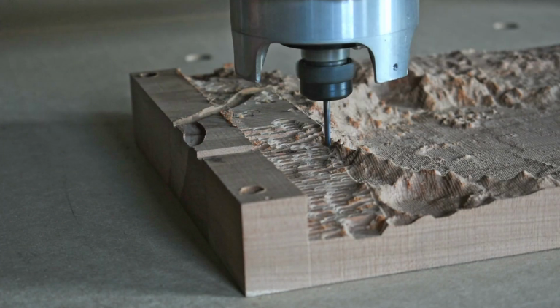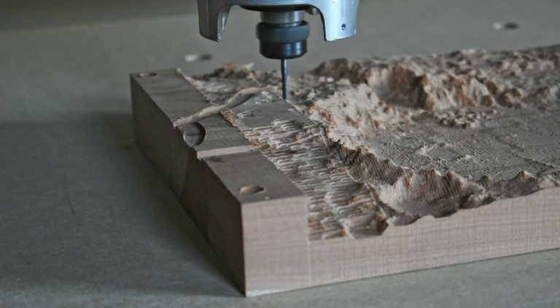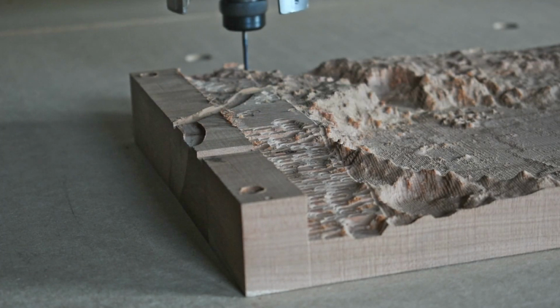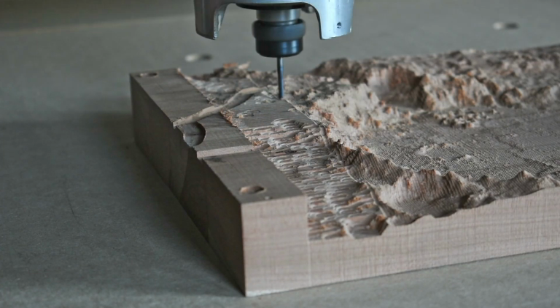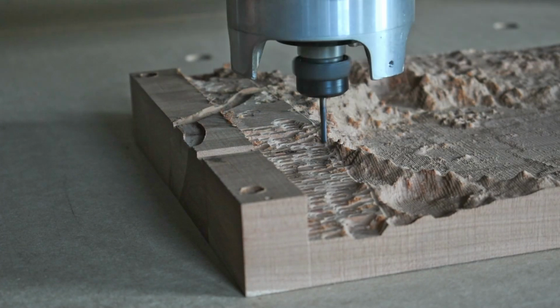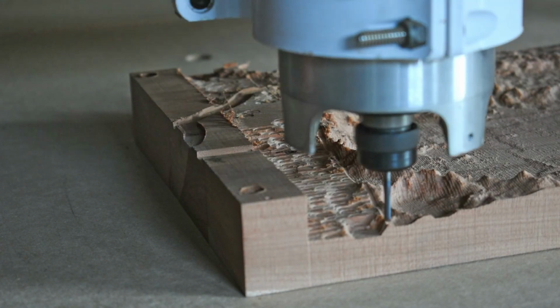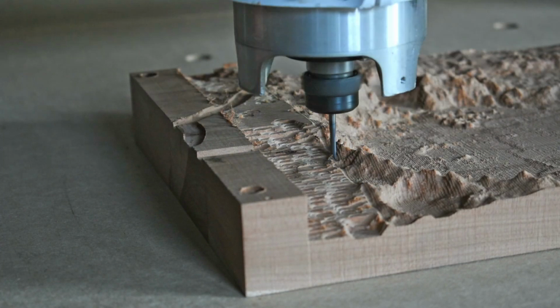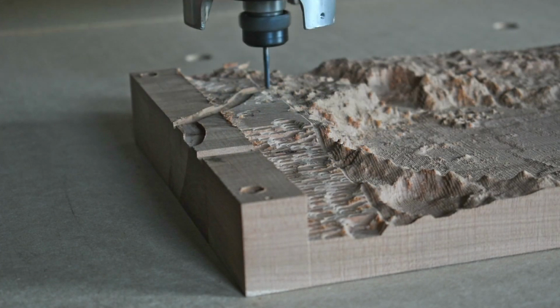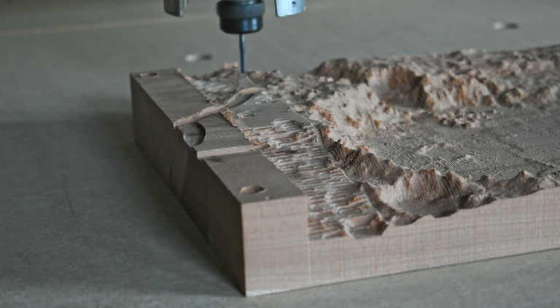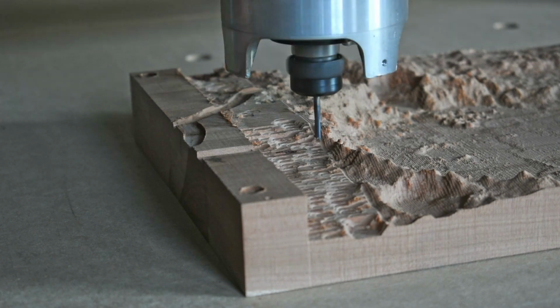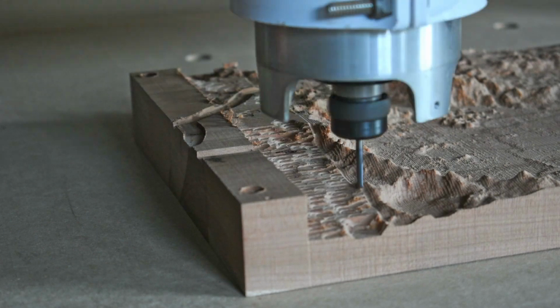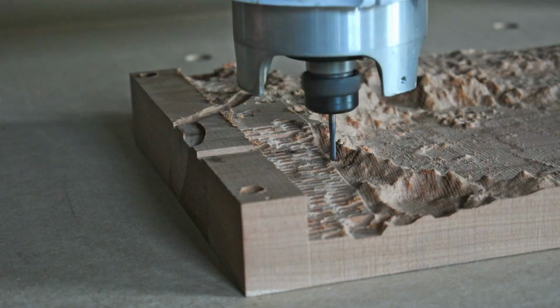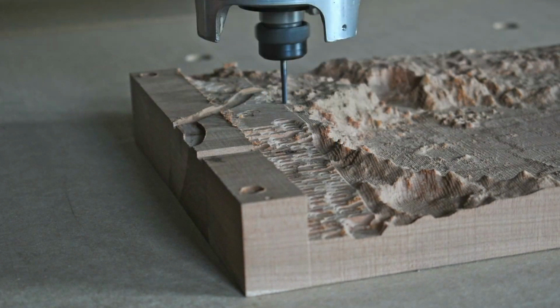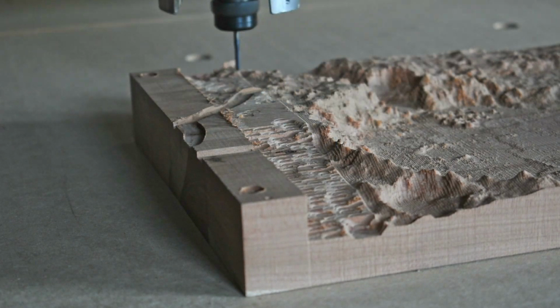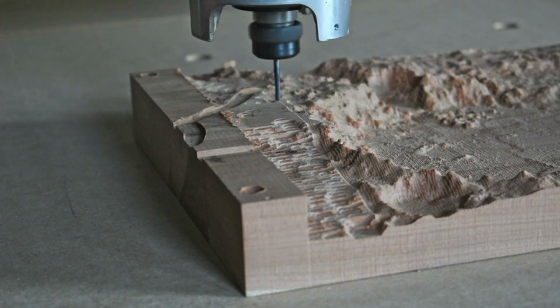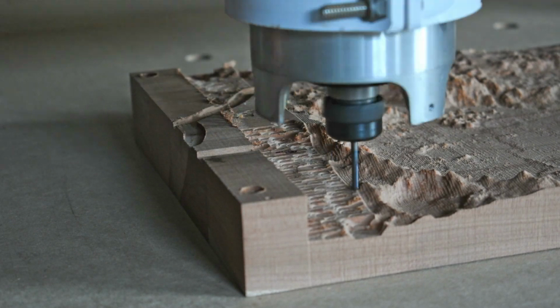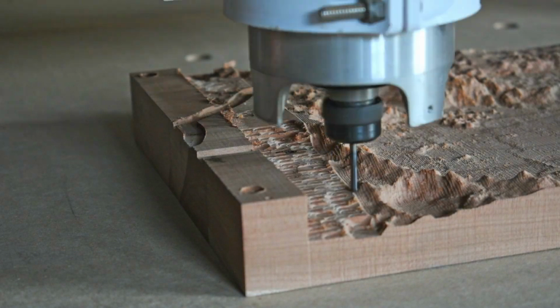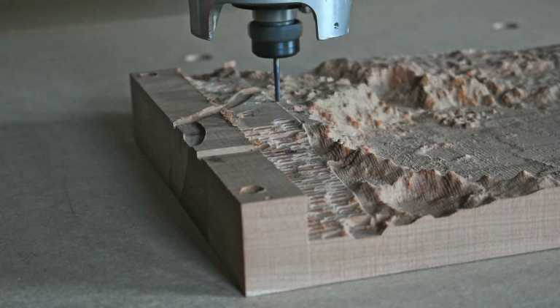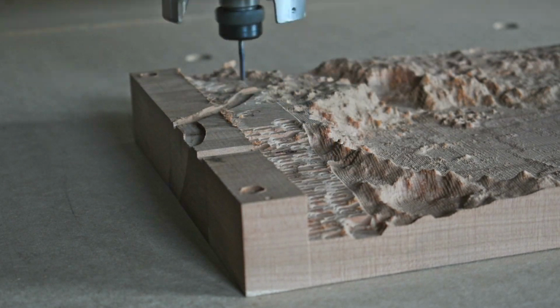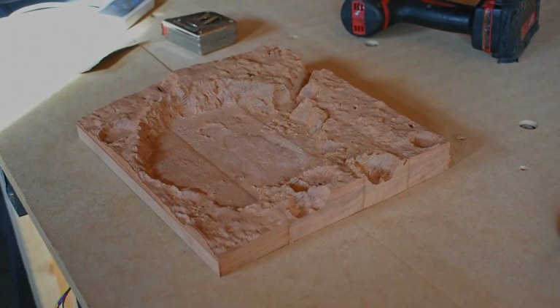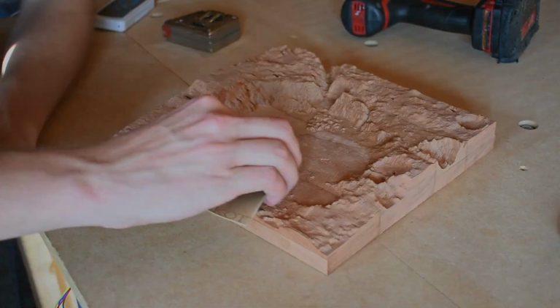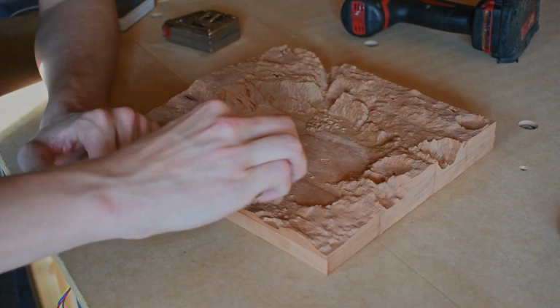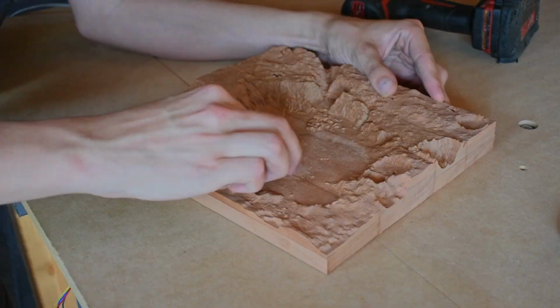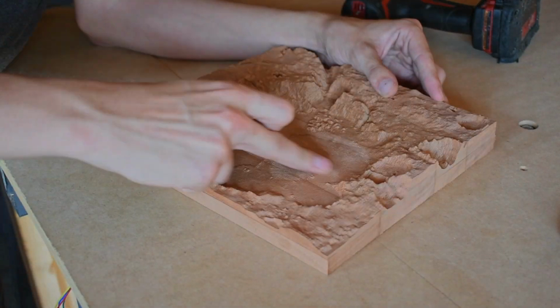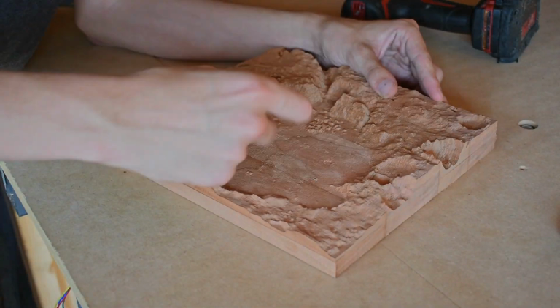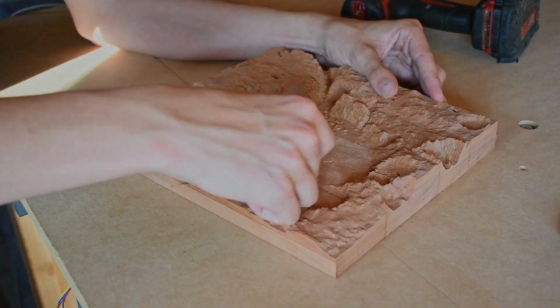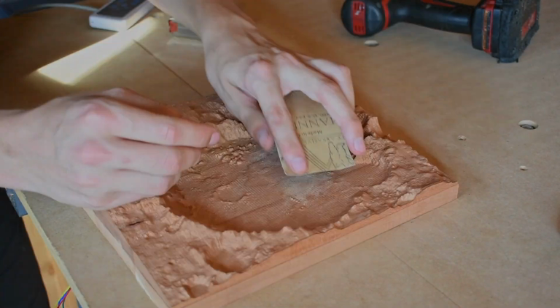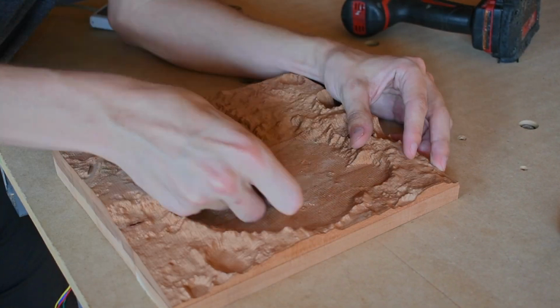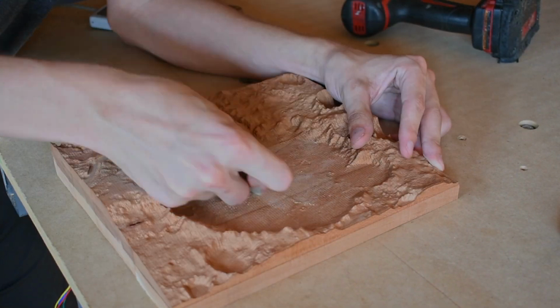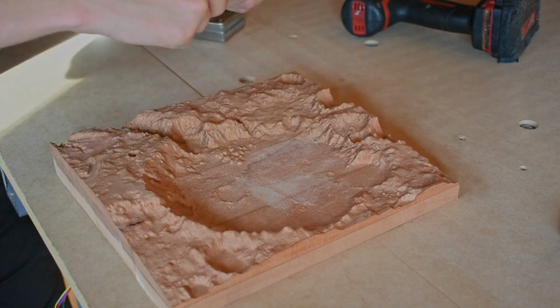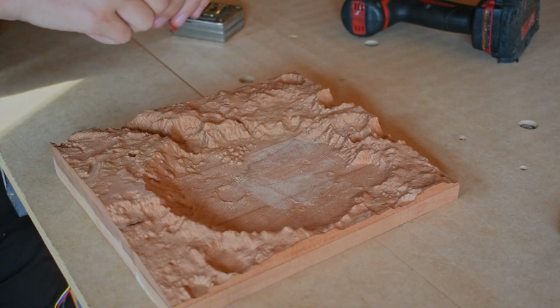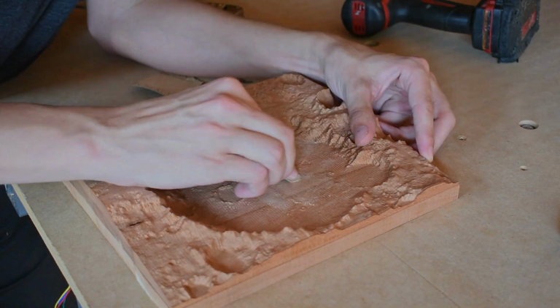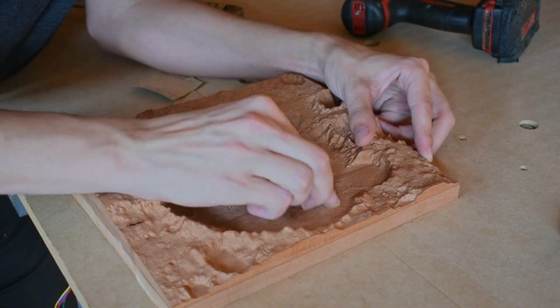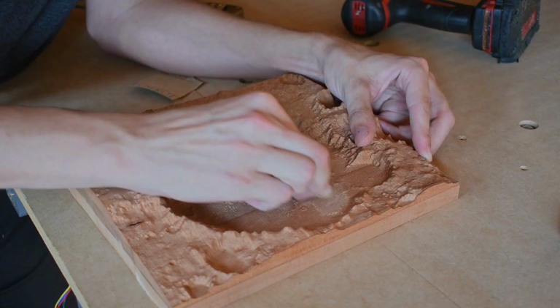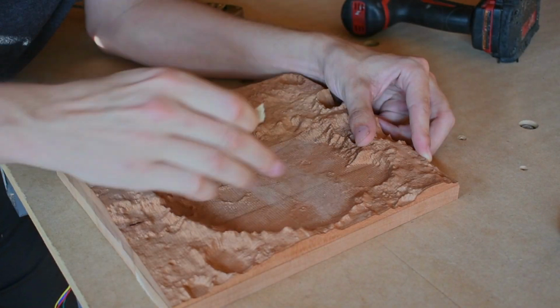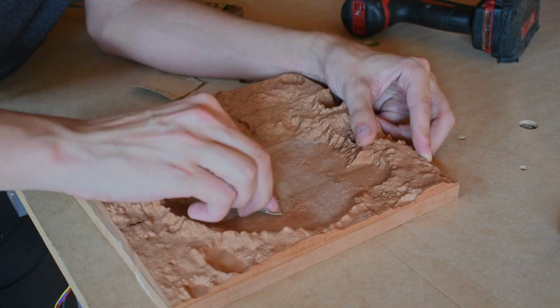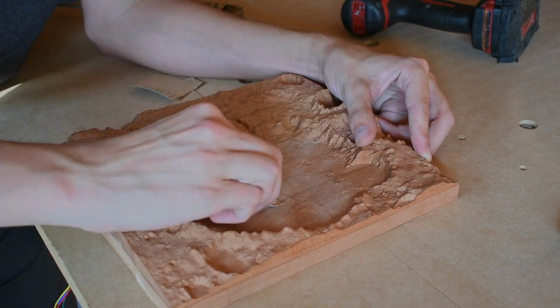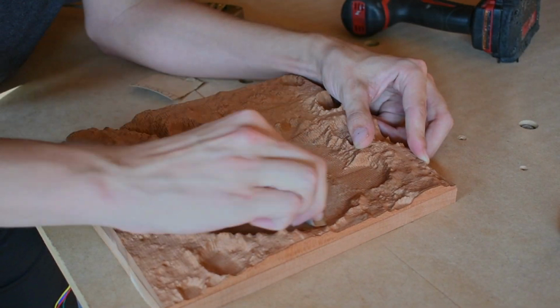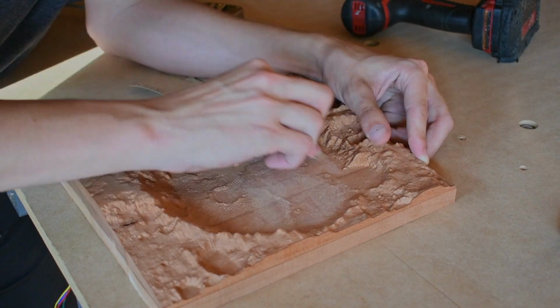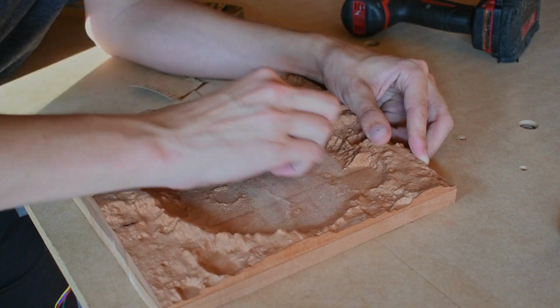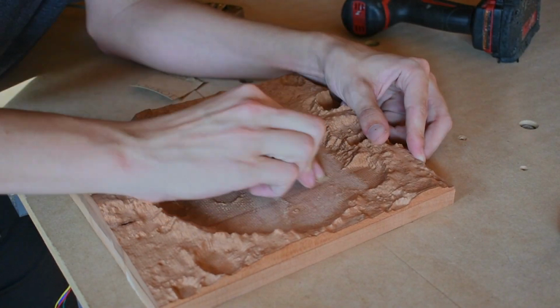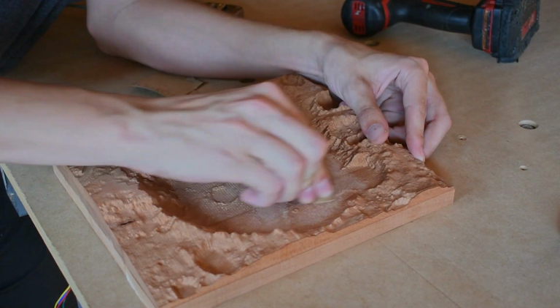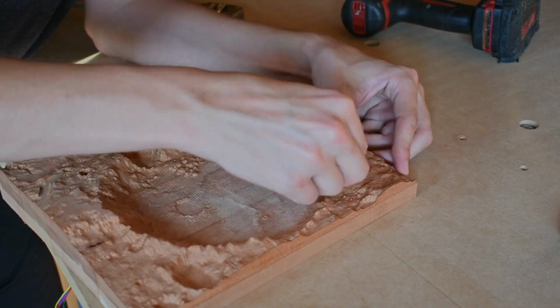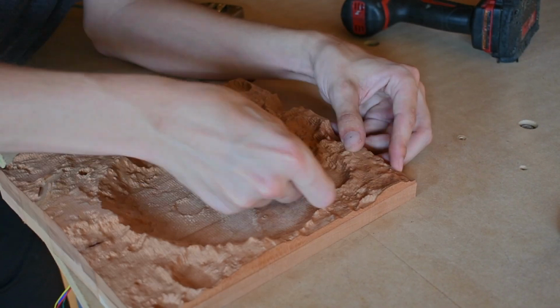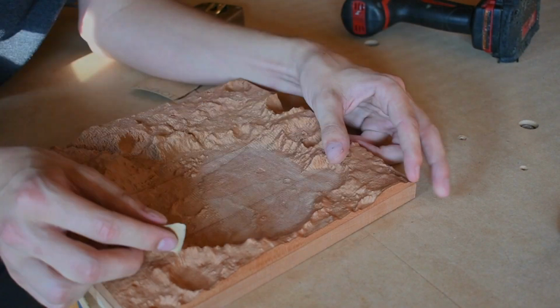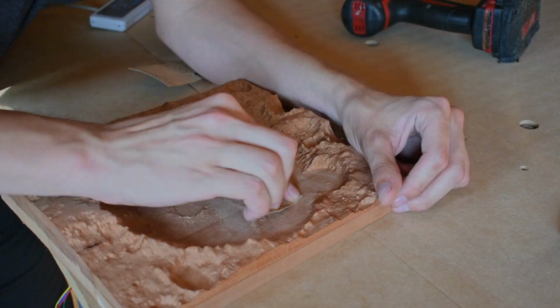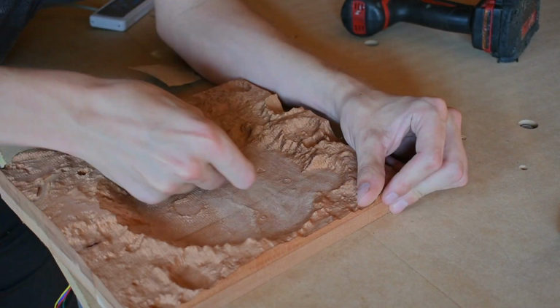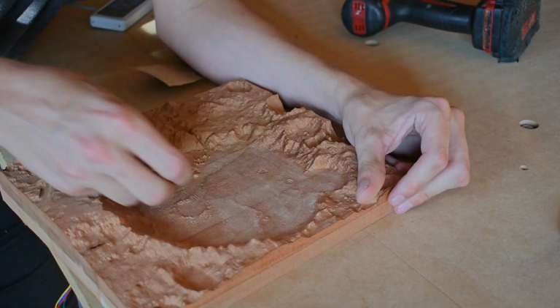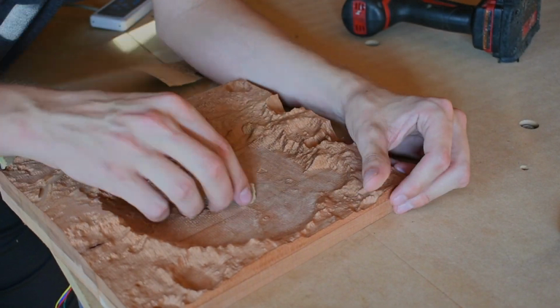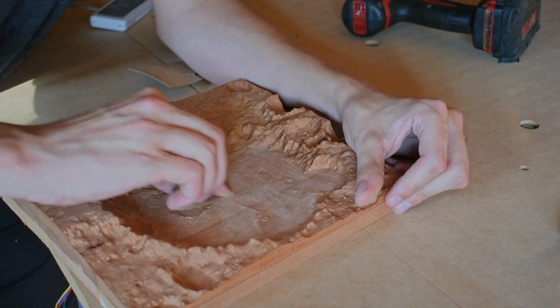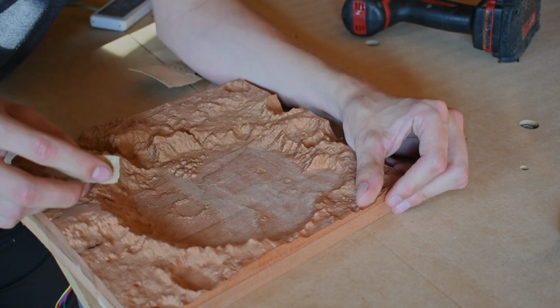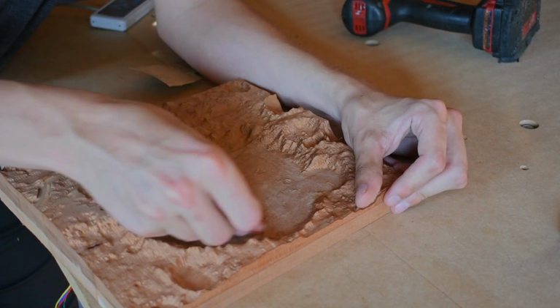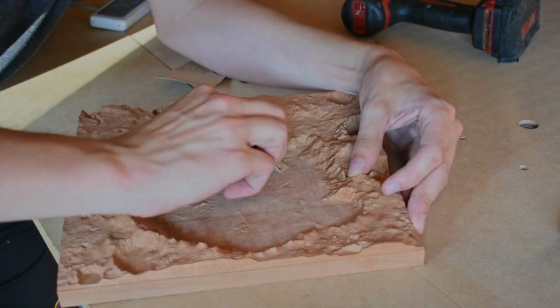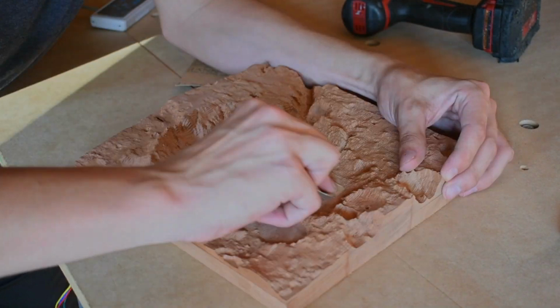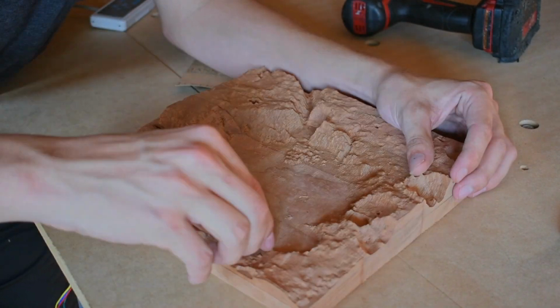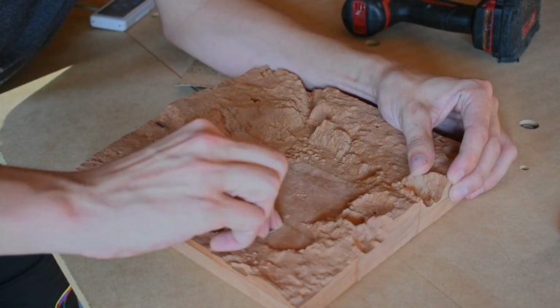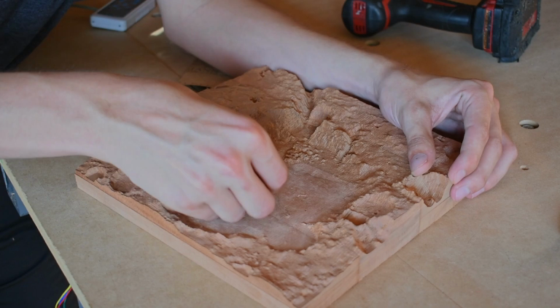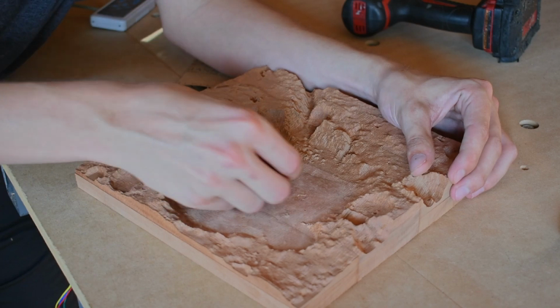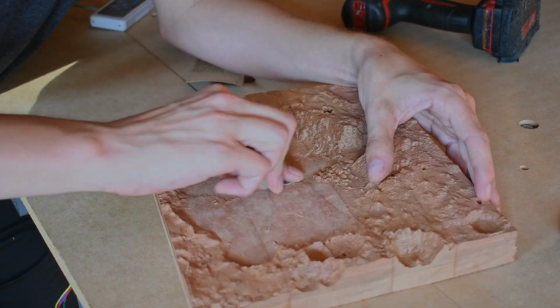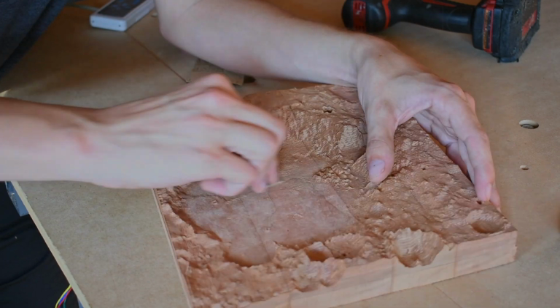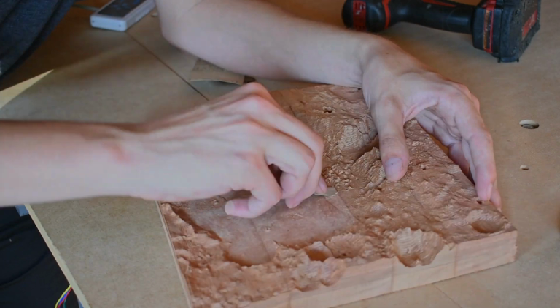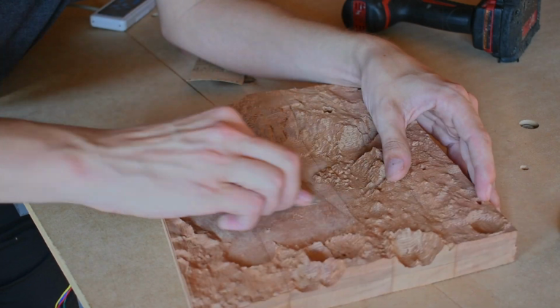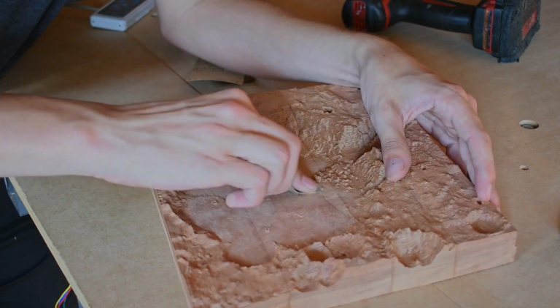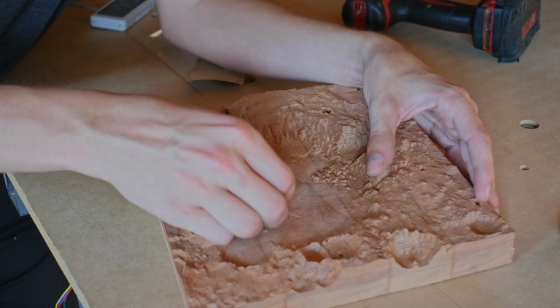Now the only thing left to do is to spend way too much time with a piece of sandpaper and a Dremel, and then we'll be ready to put some clear coat on it and it'll be done.